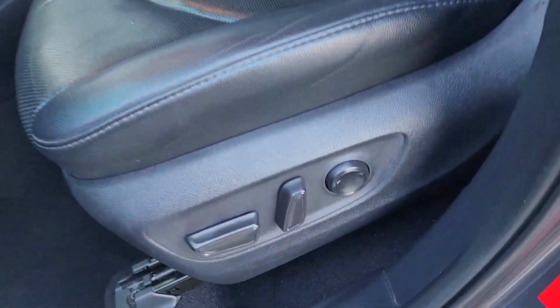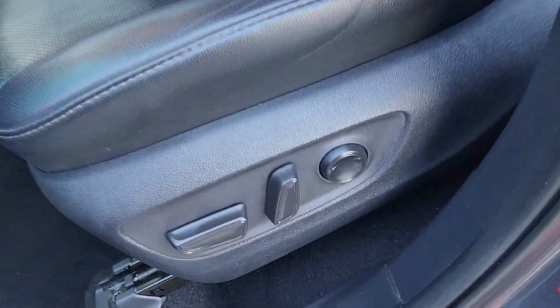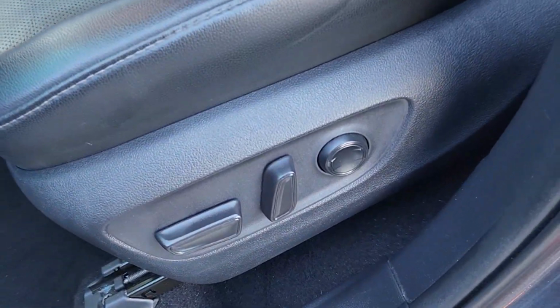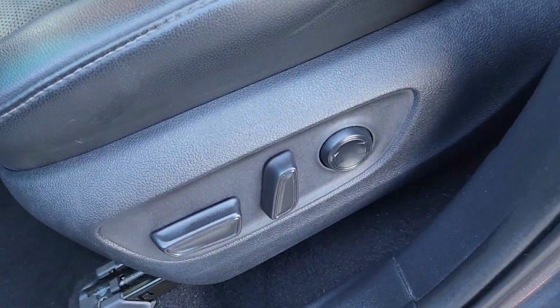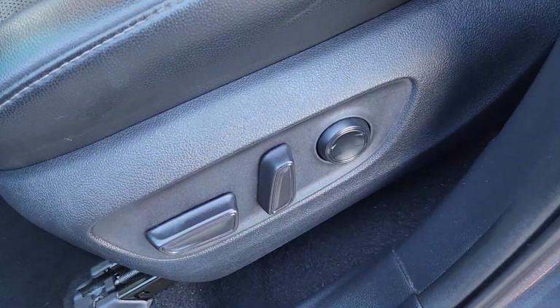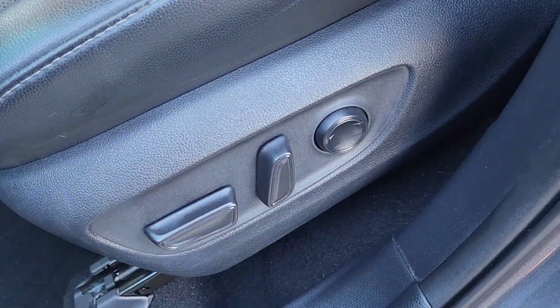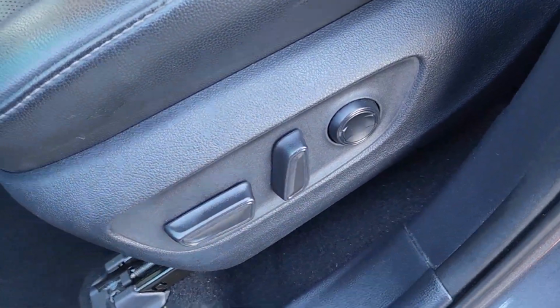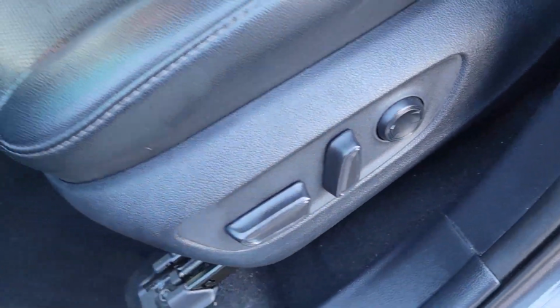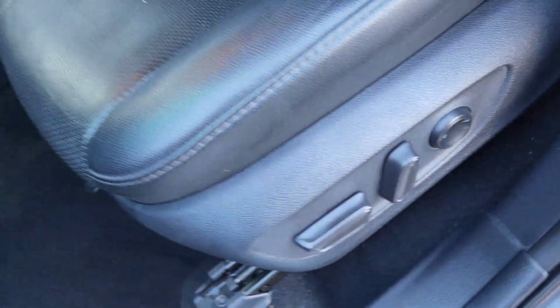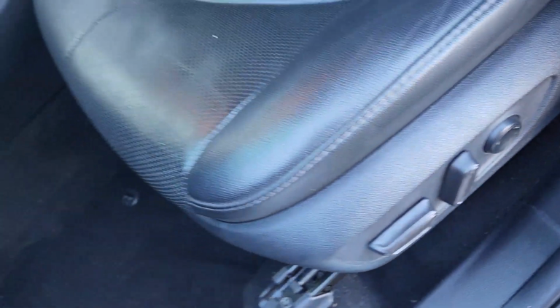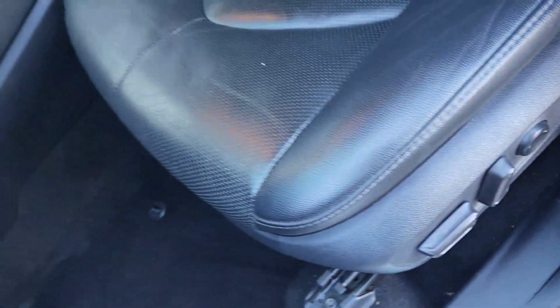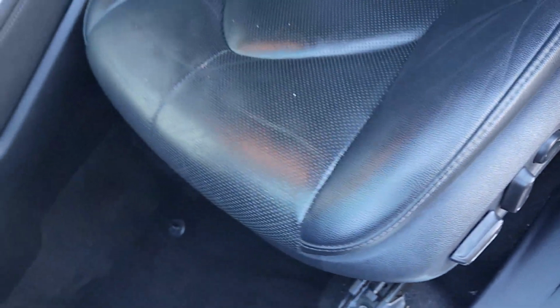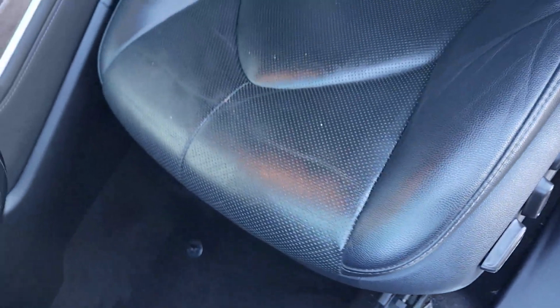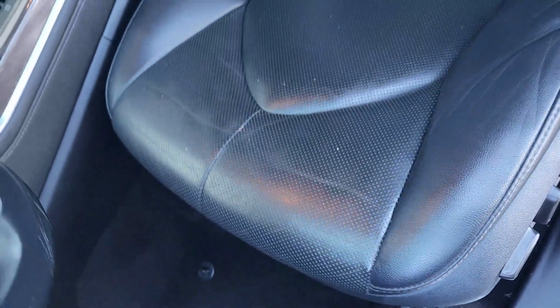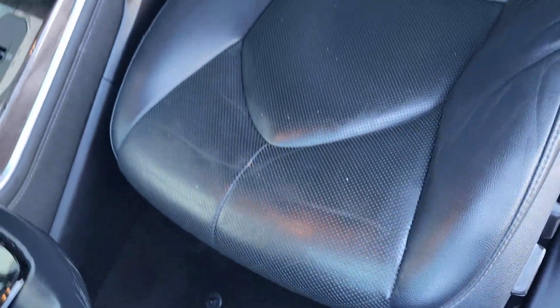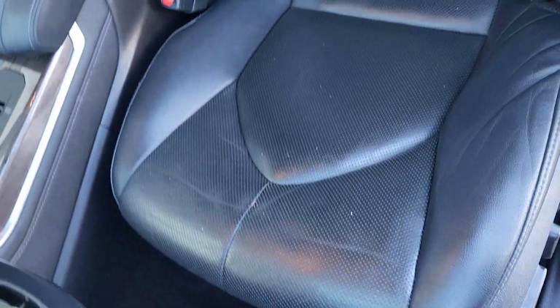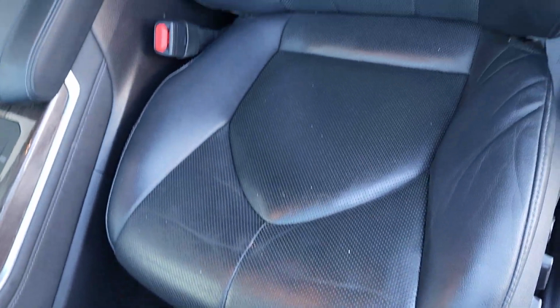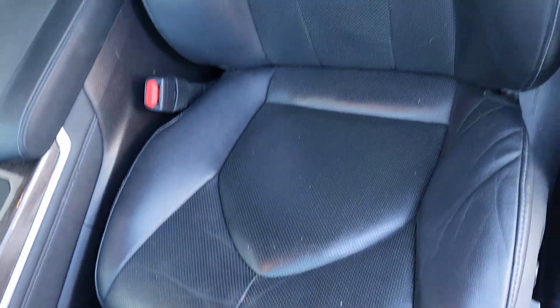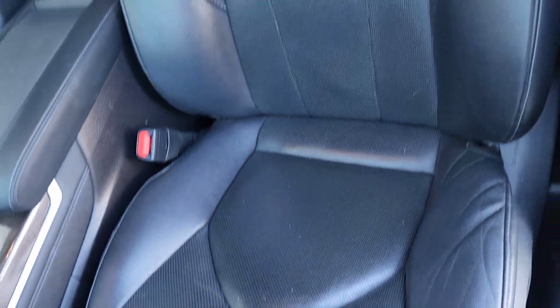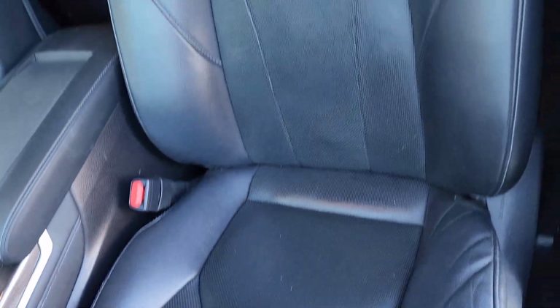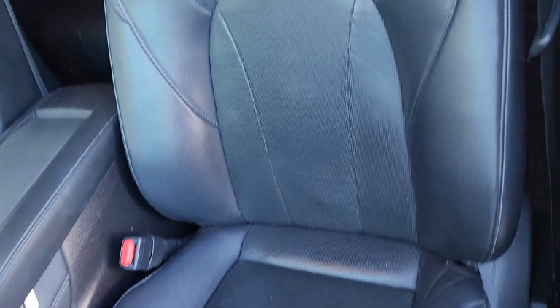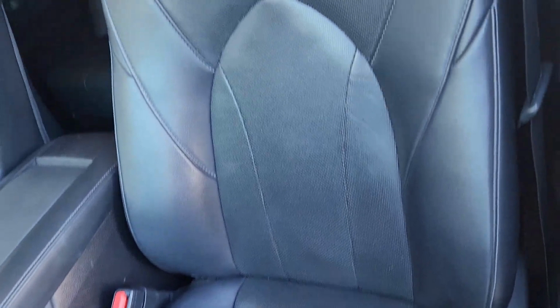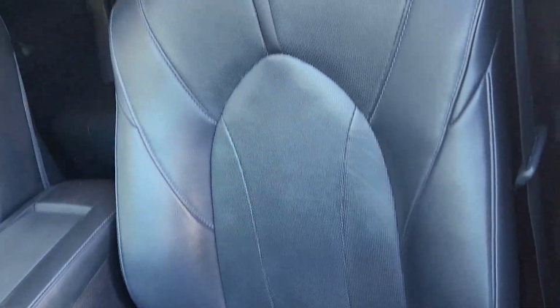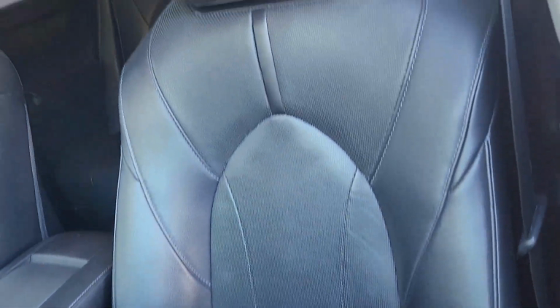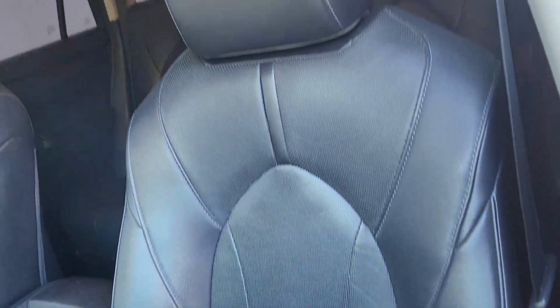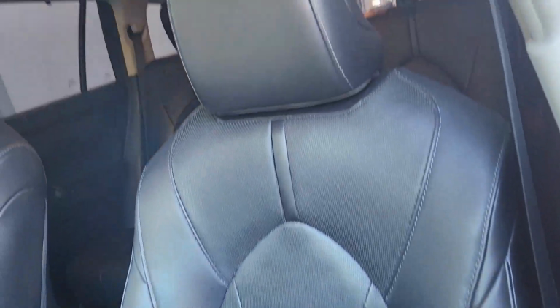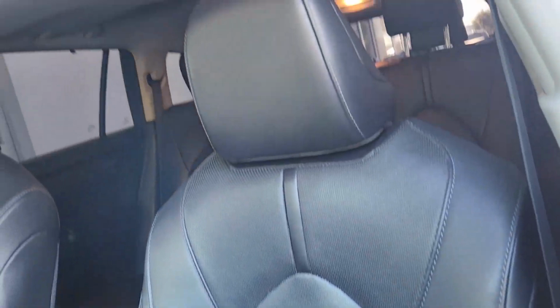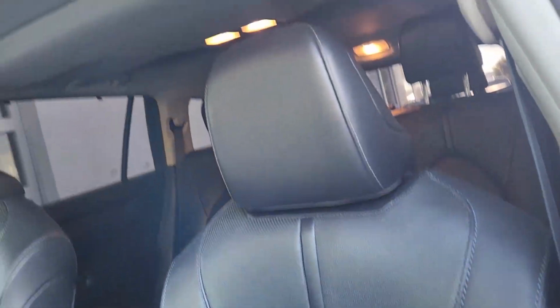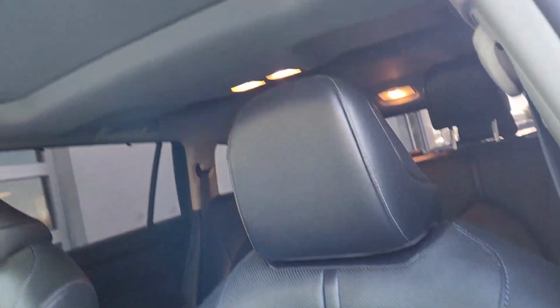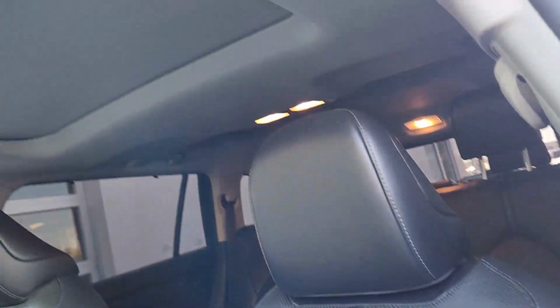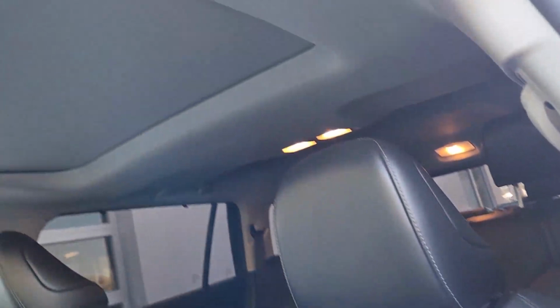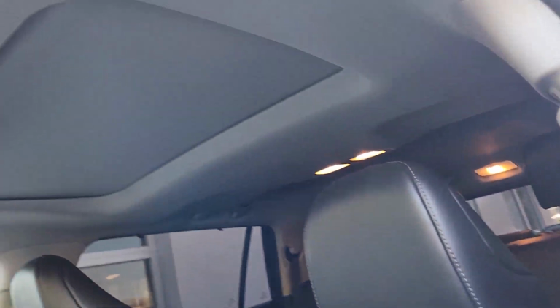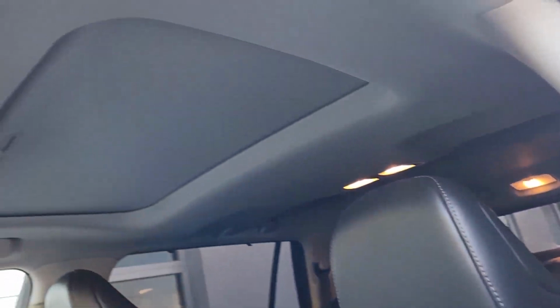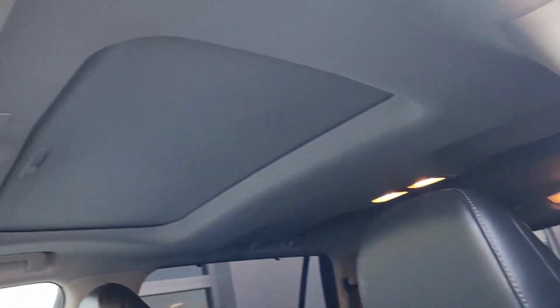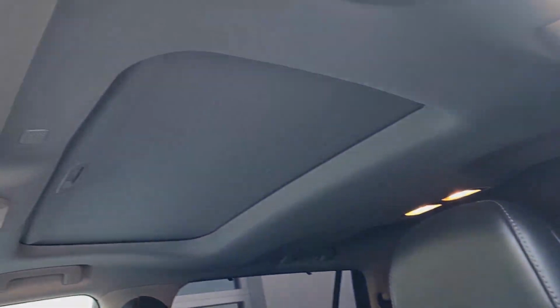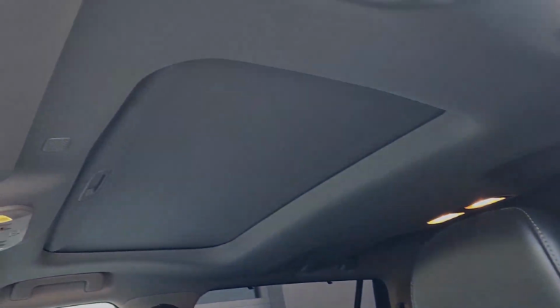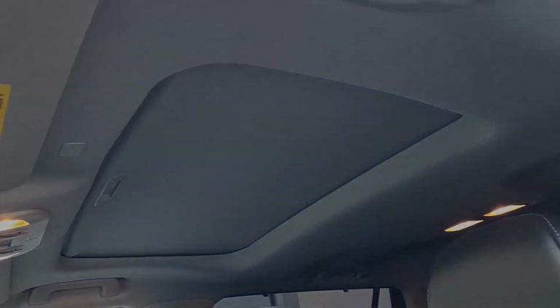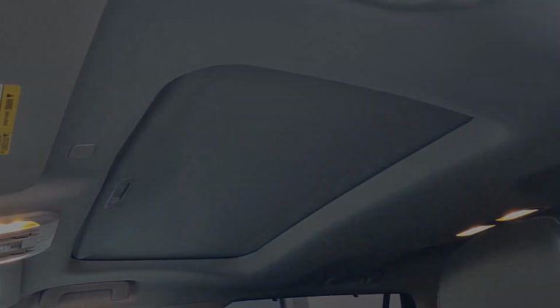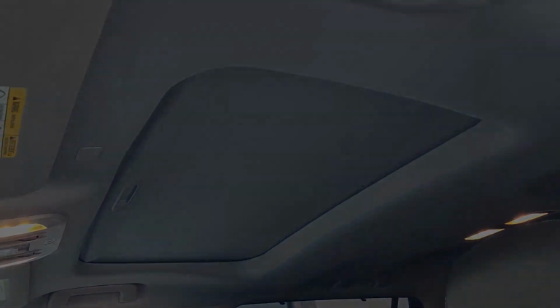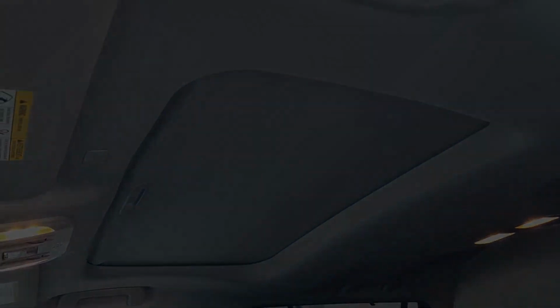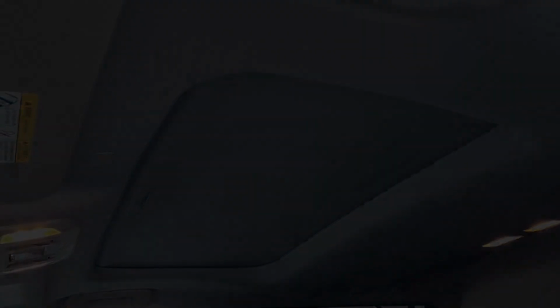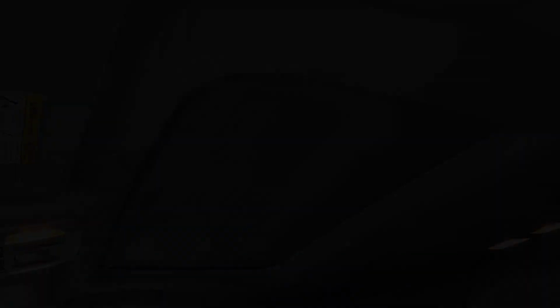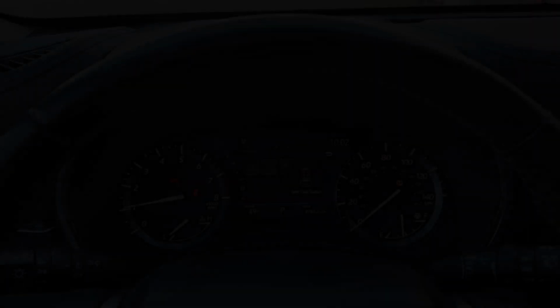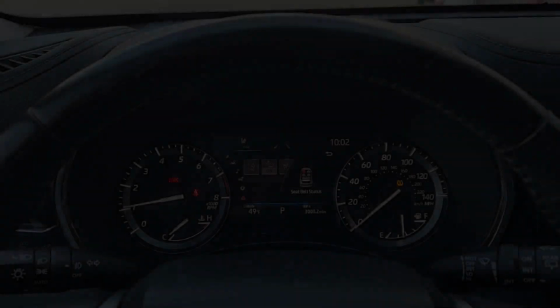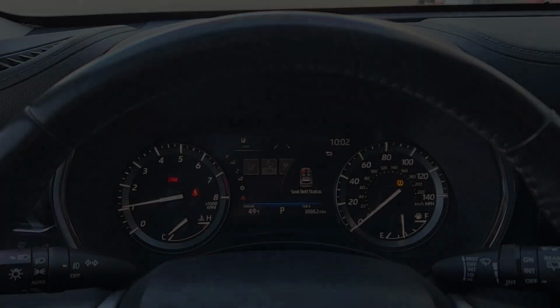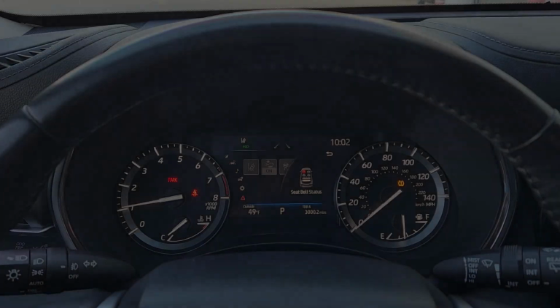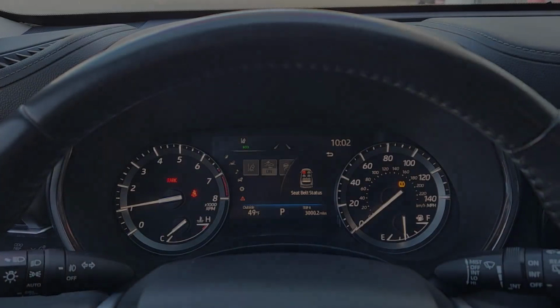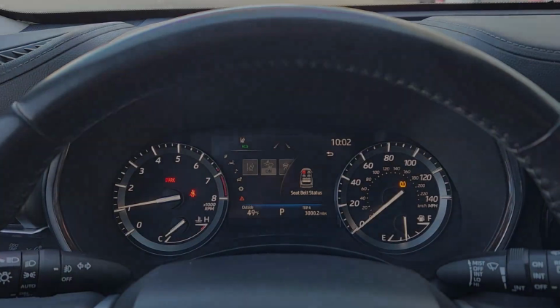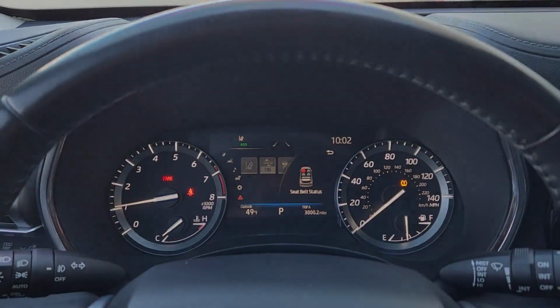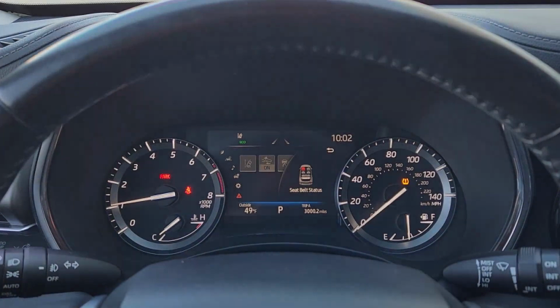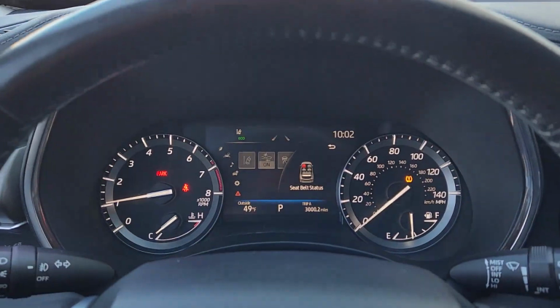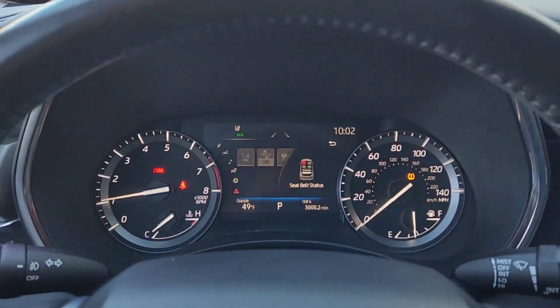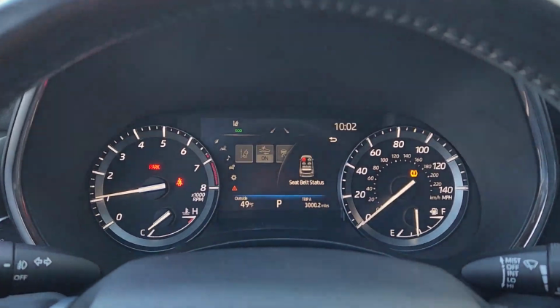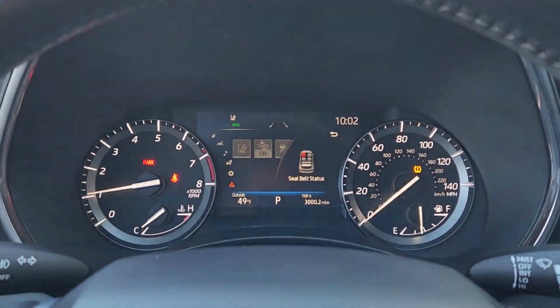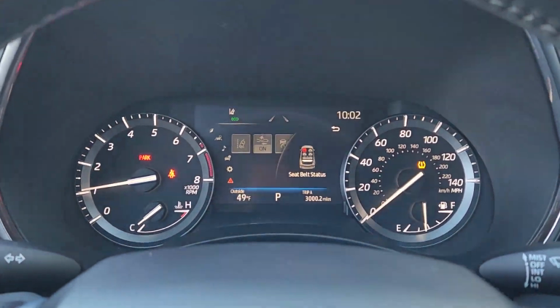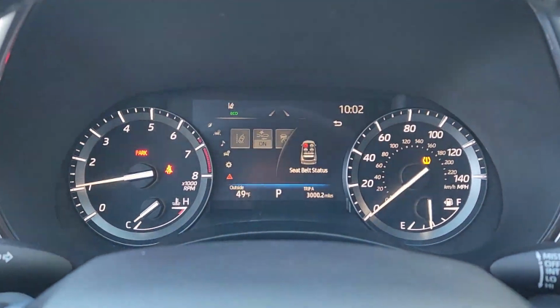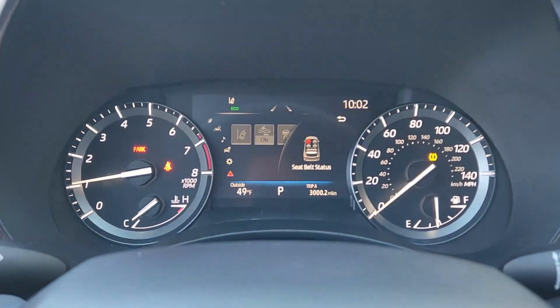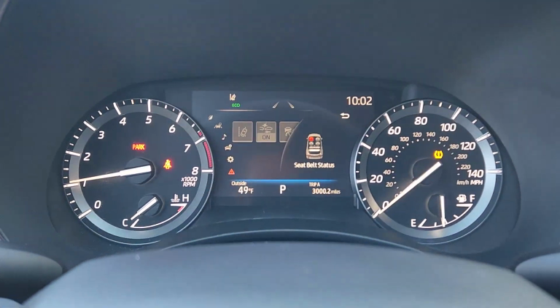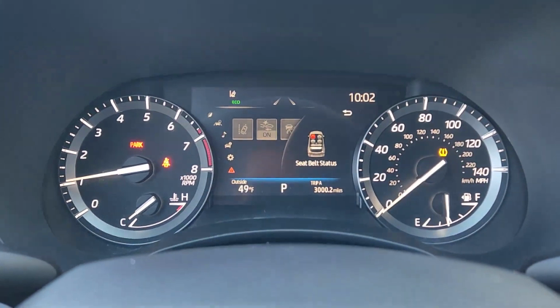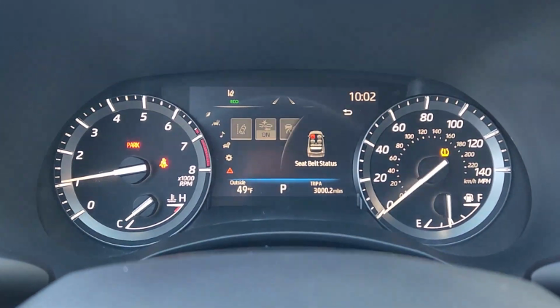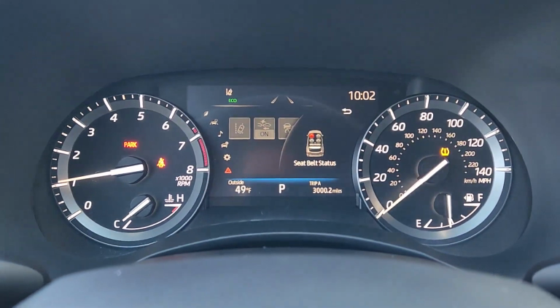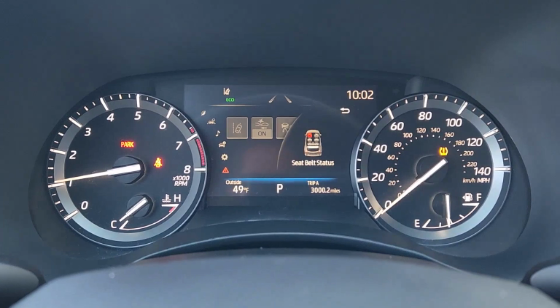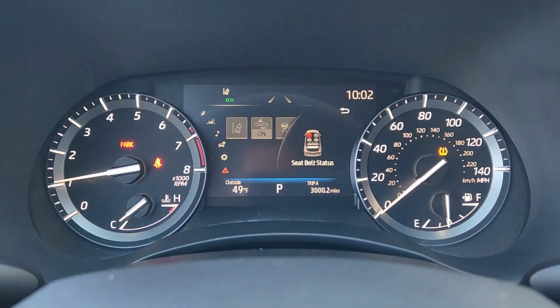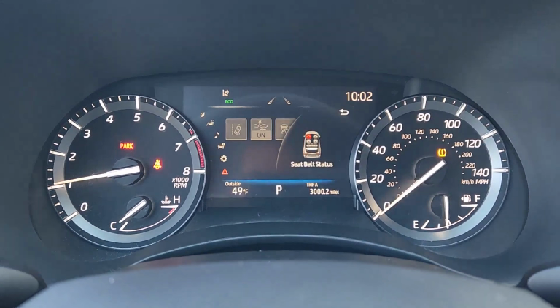Fog lamps, chrome wheels, backup camera. Make every drive all that it can be in this comfortable and capable Highlander.